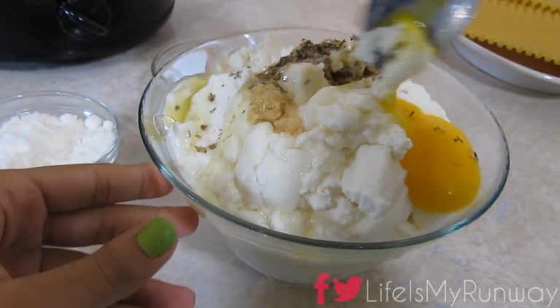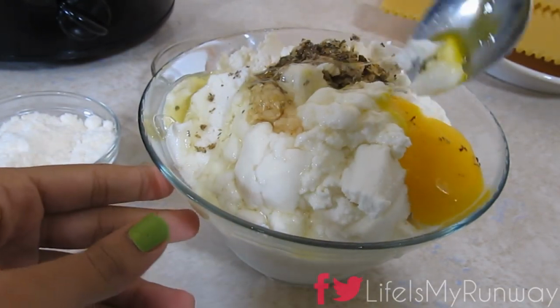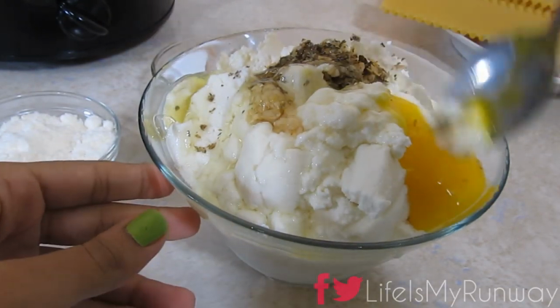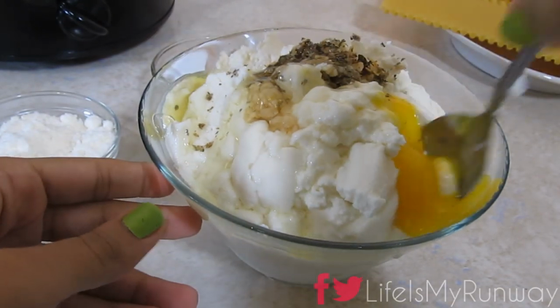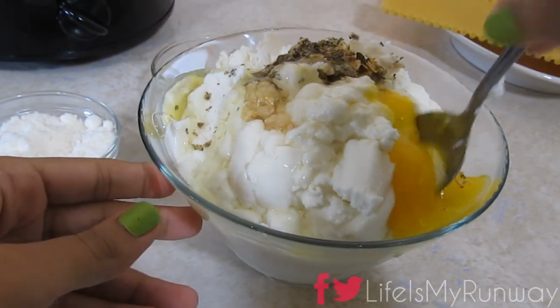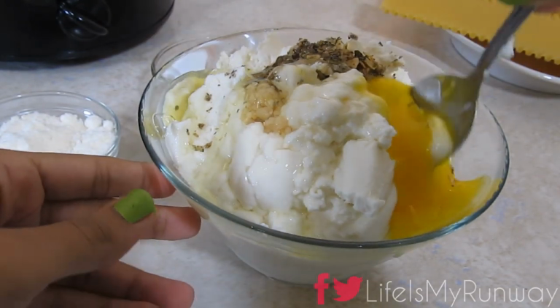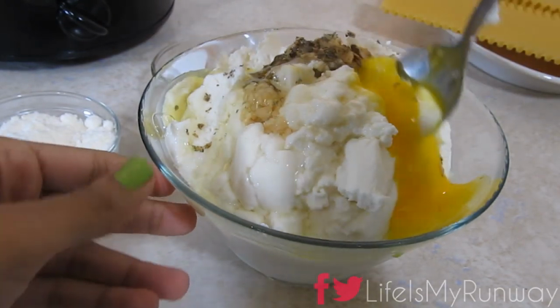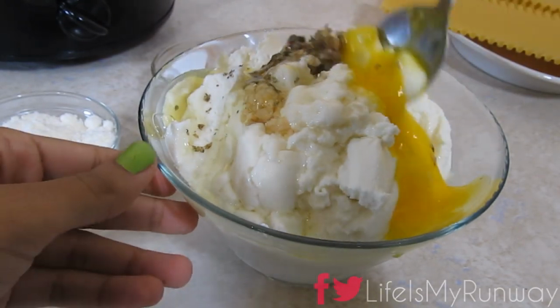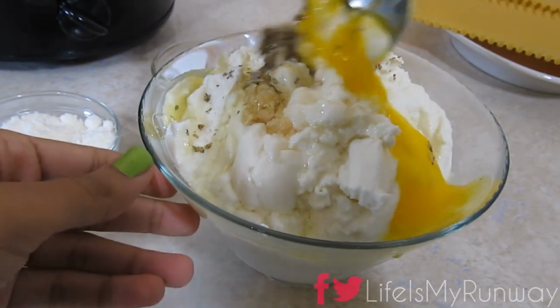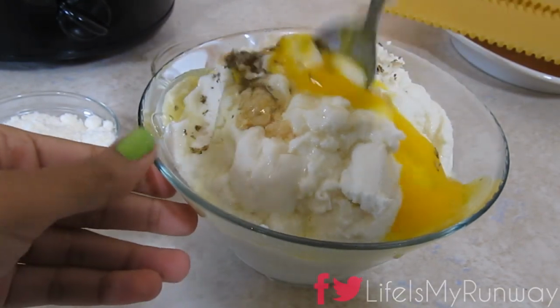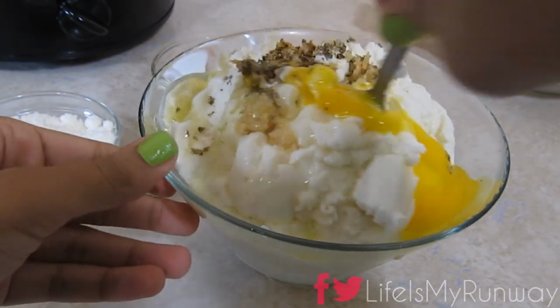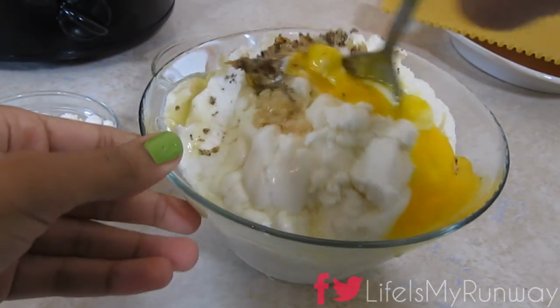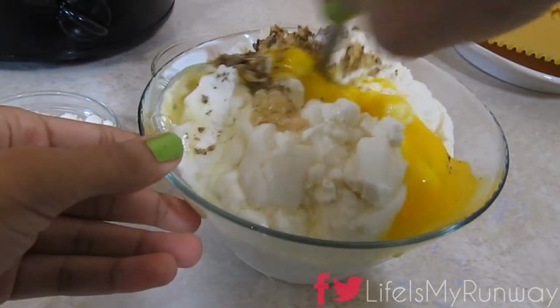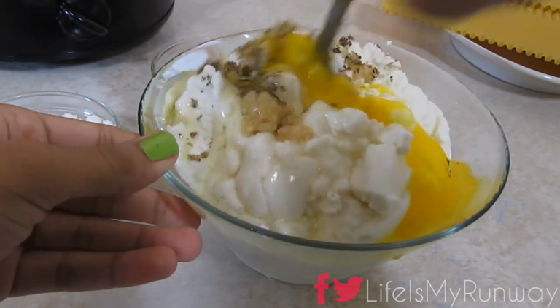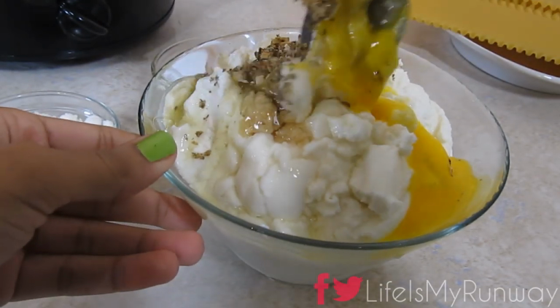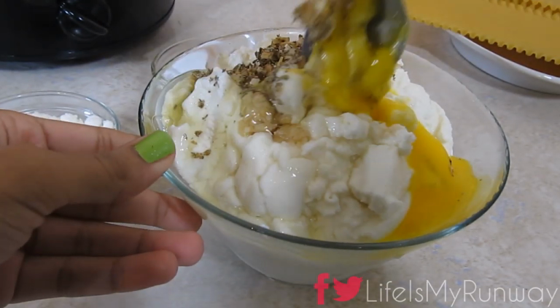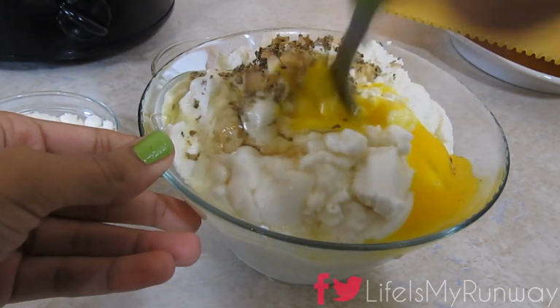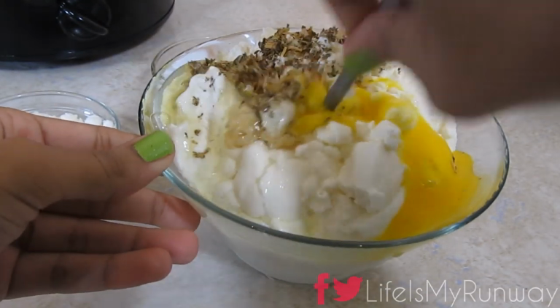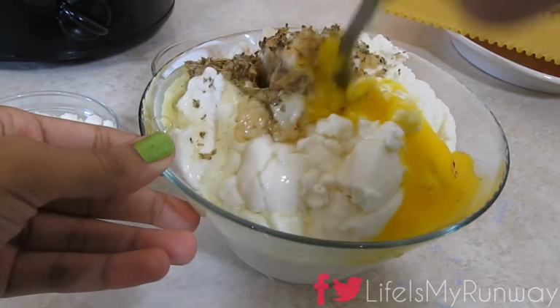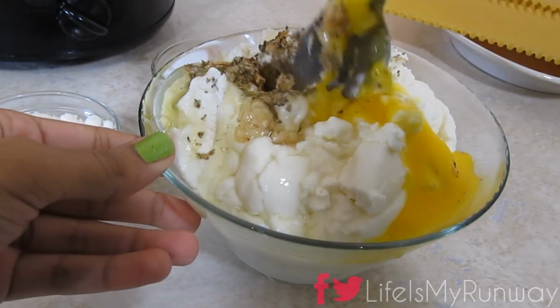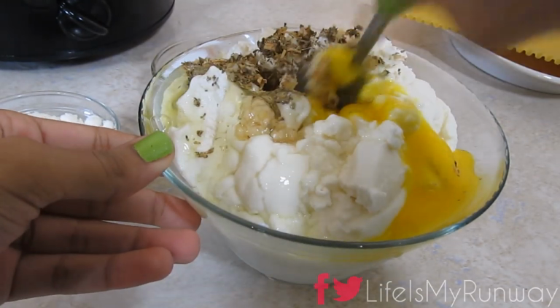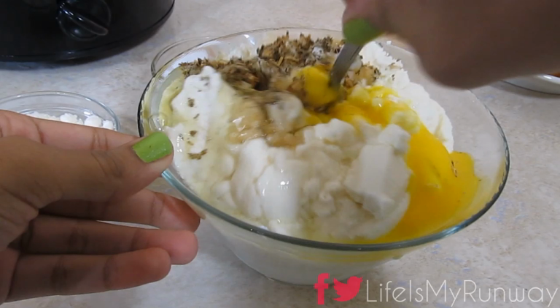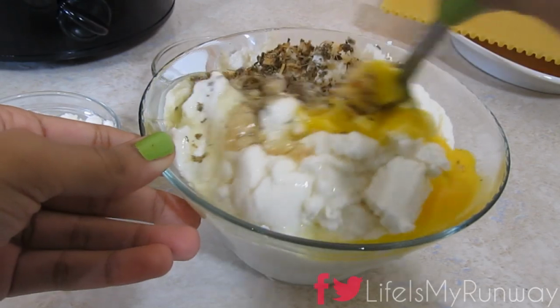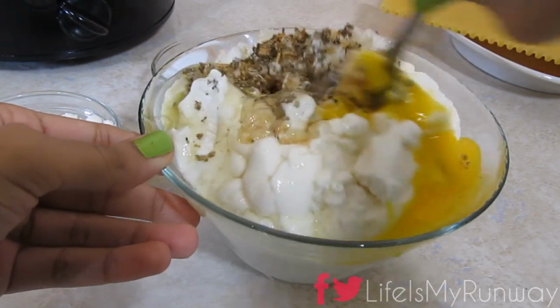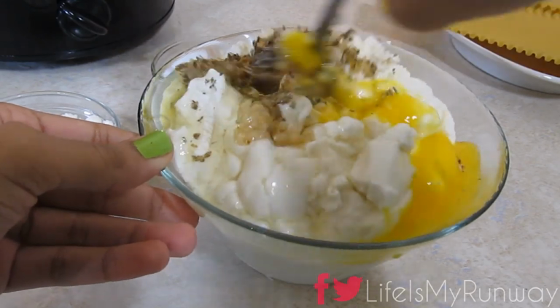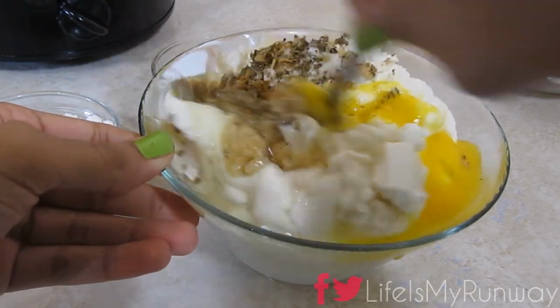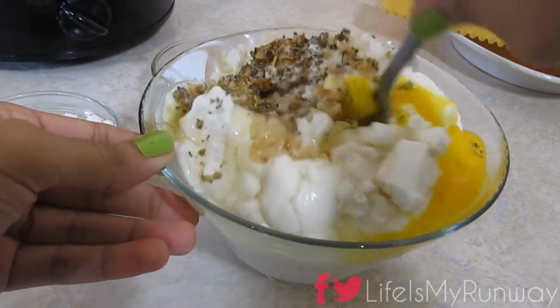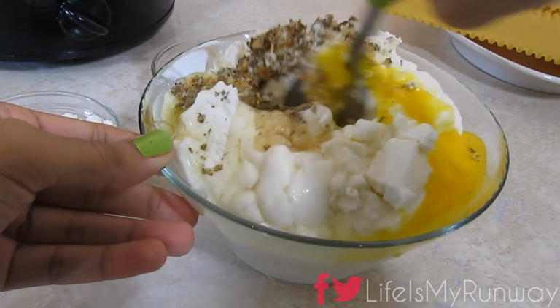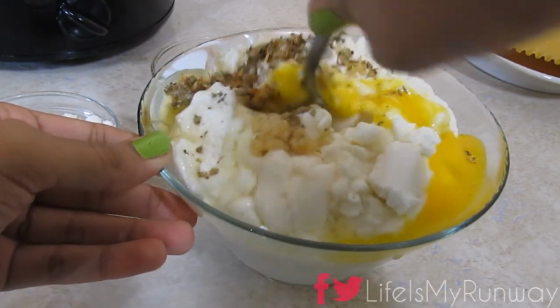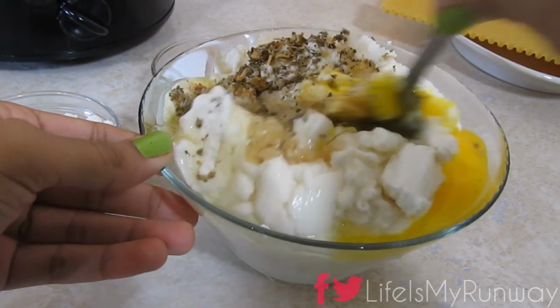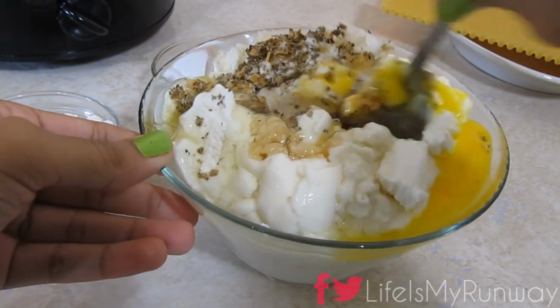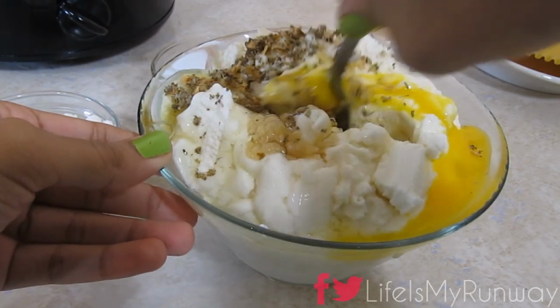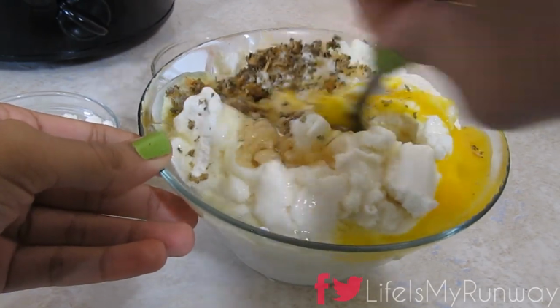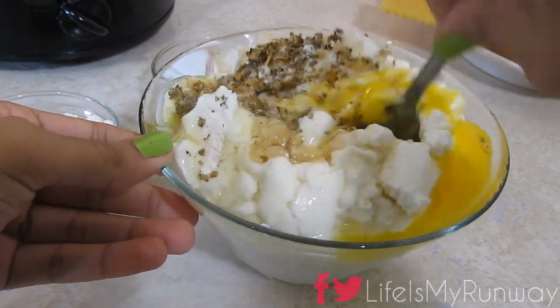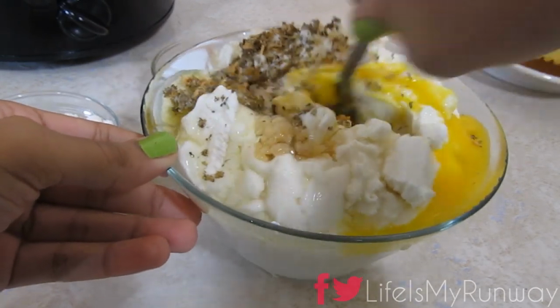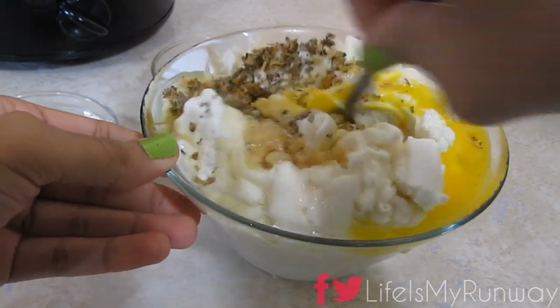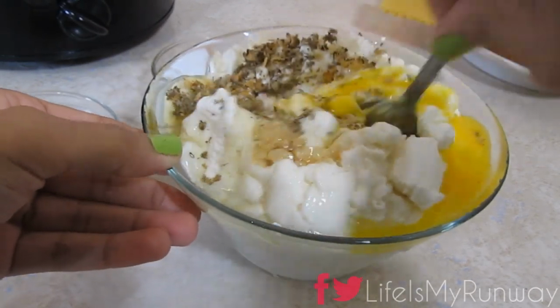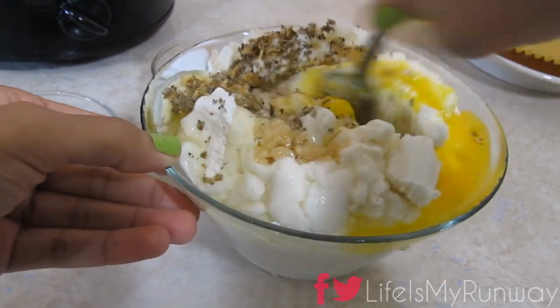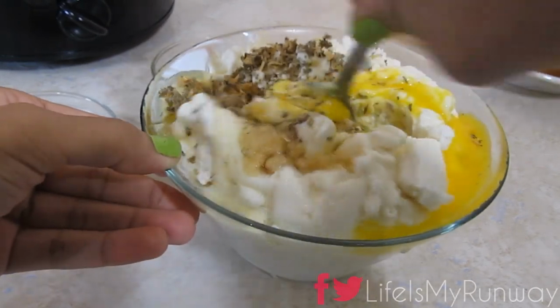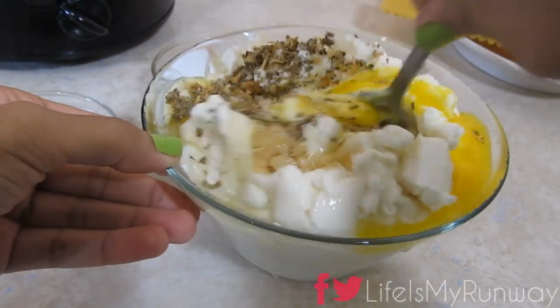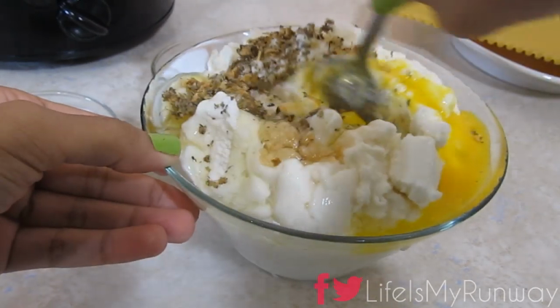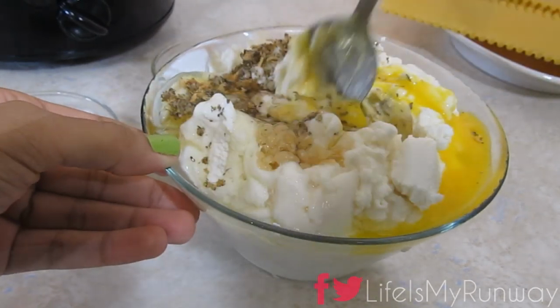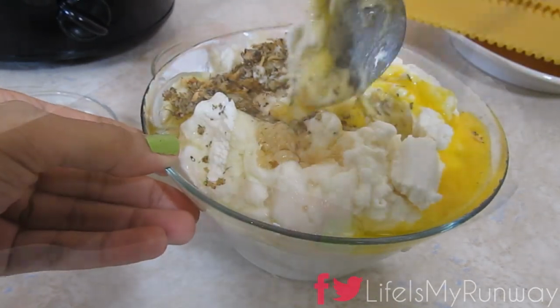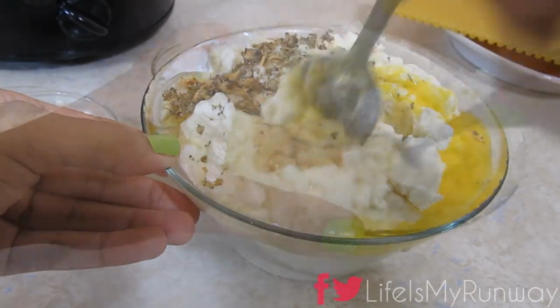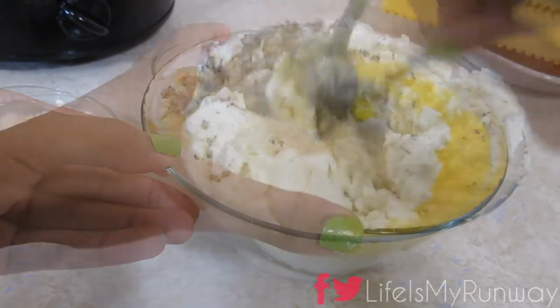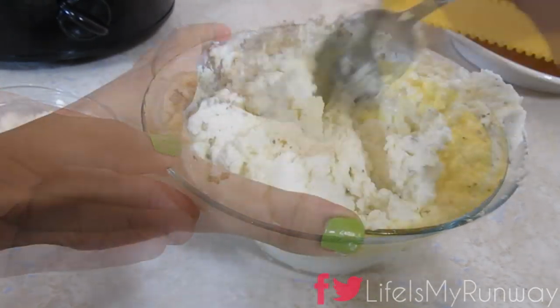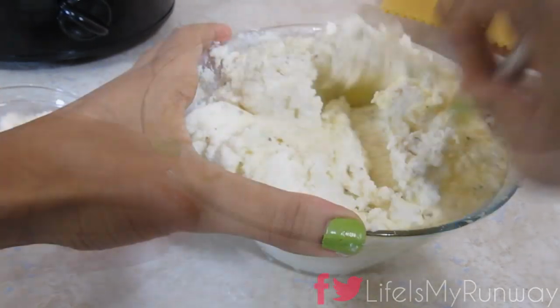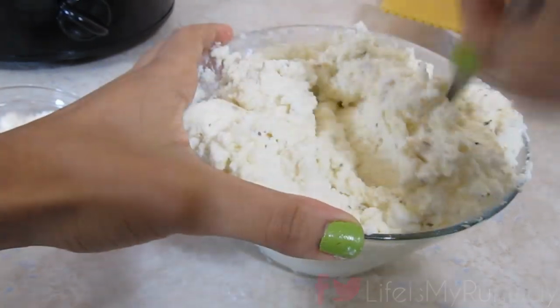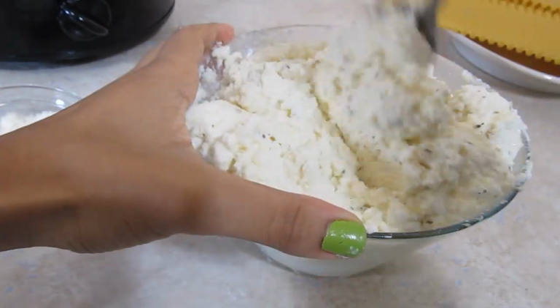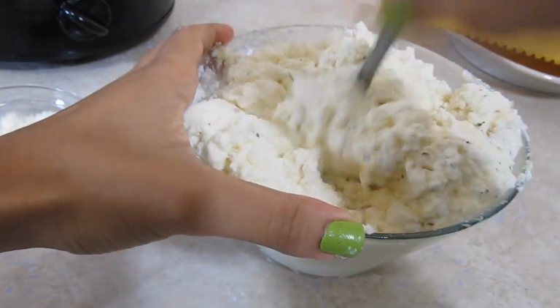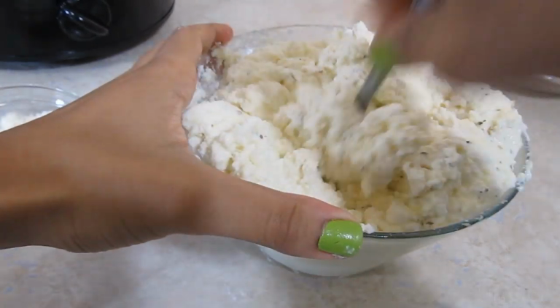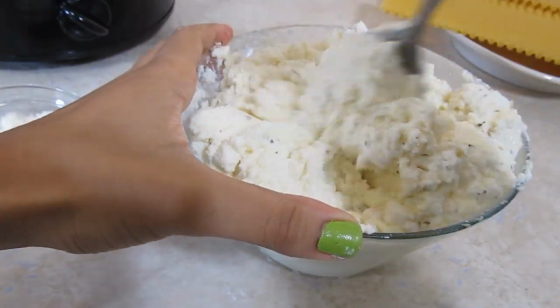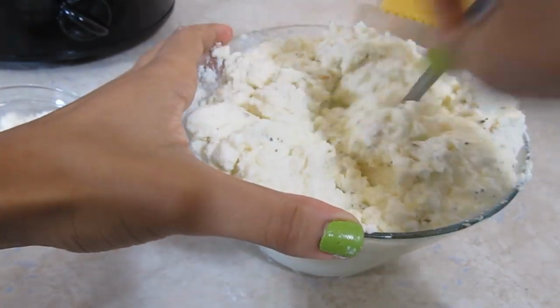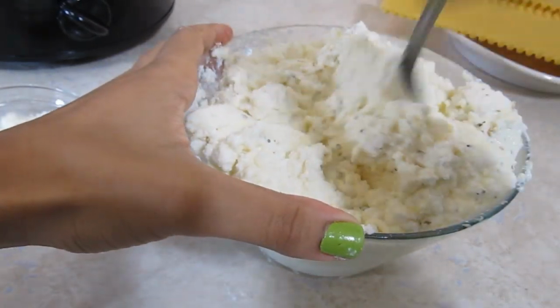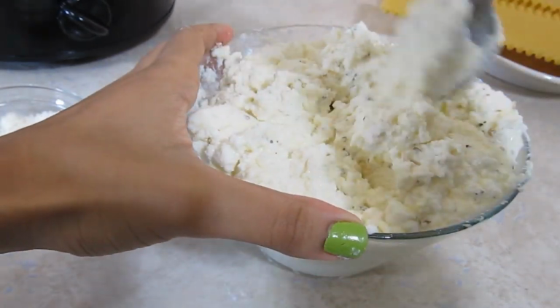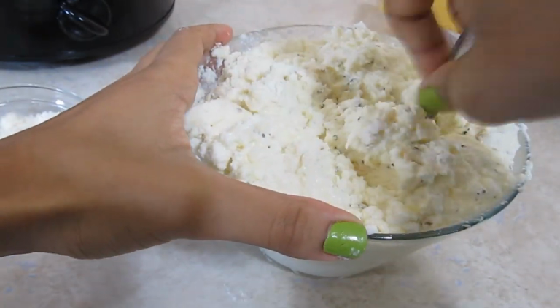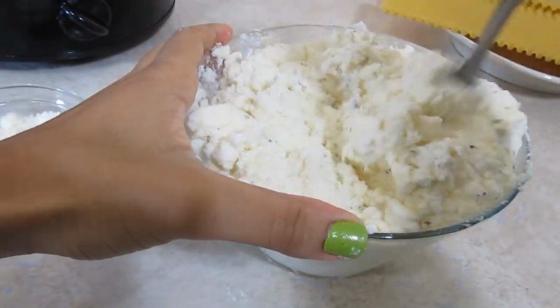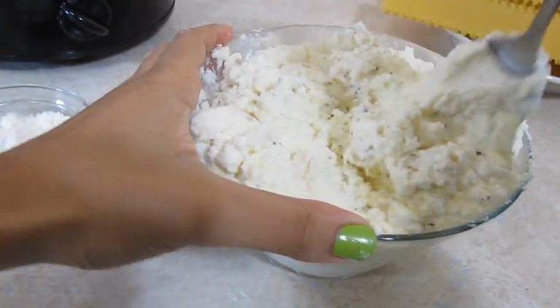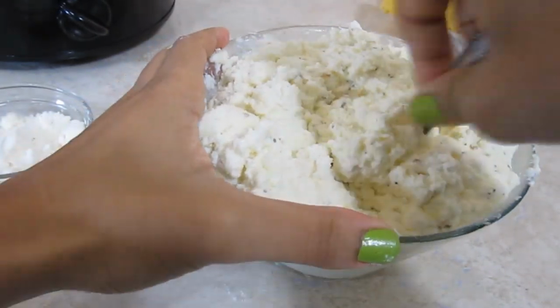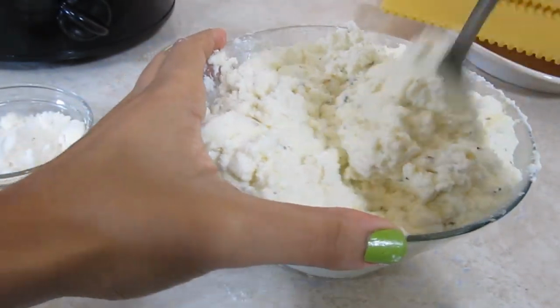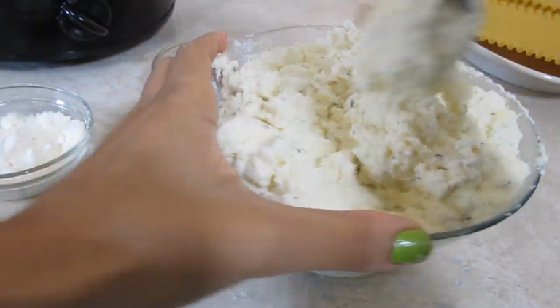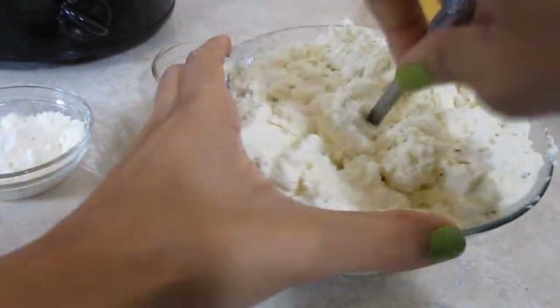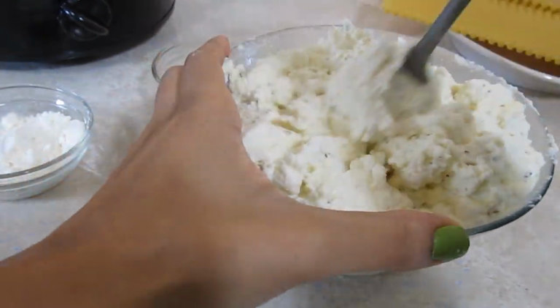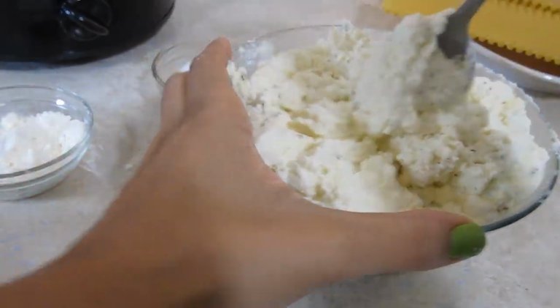I didn't change the bowls because I didn't want to get another one dirty — sorry, guys. You'll know that it's all mixed up once it starts to look kind of like mashed potatoes.